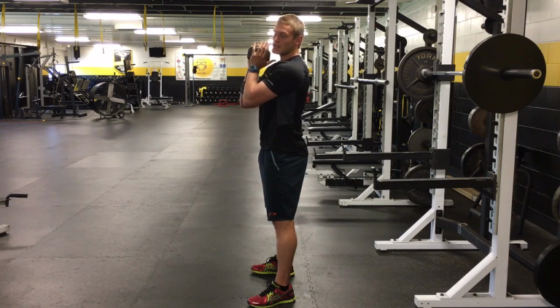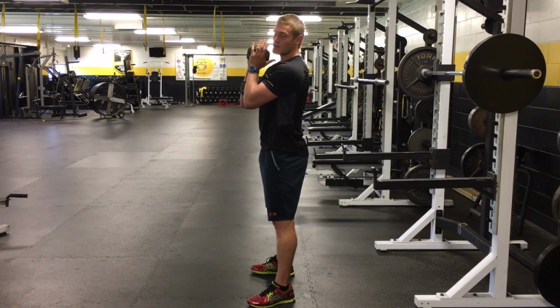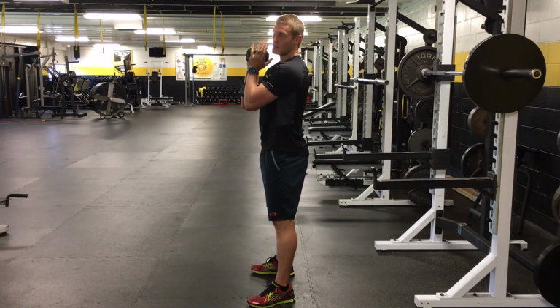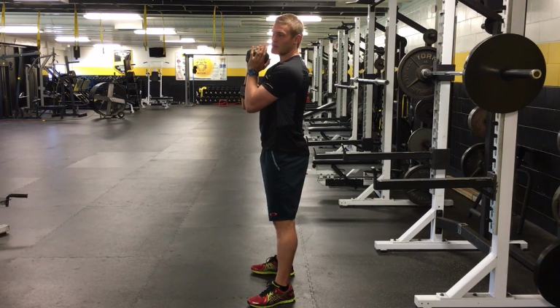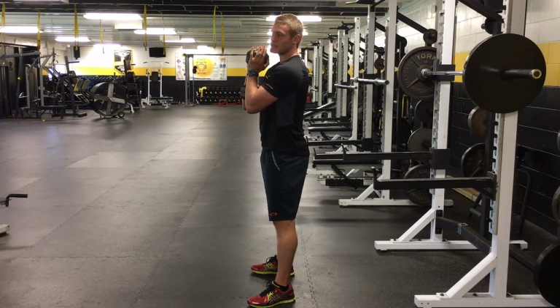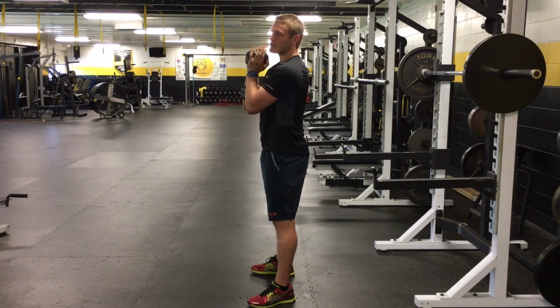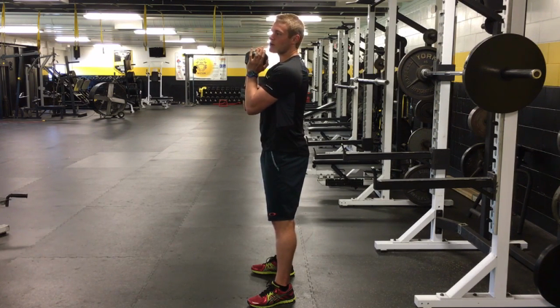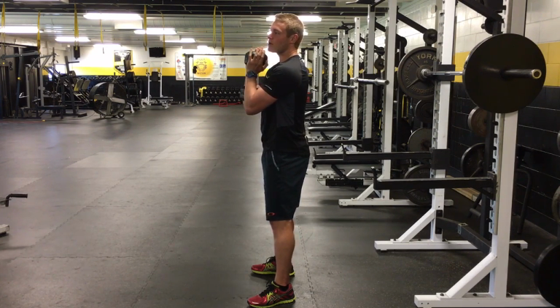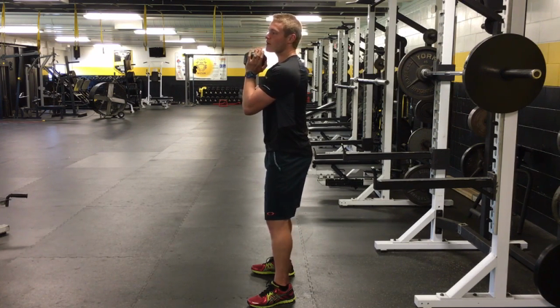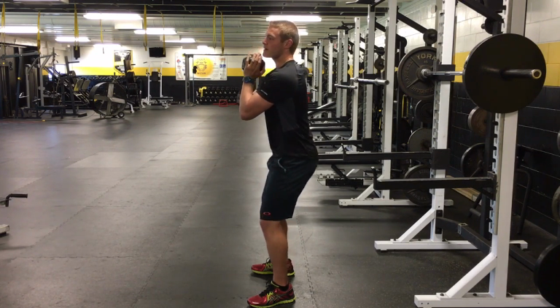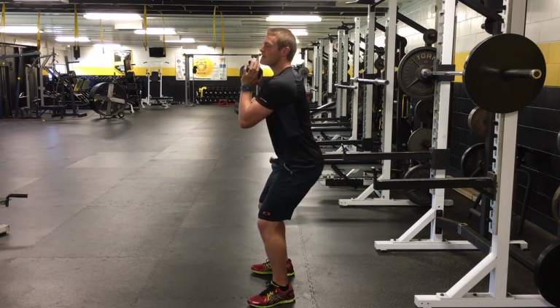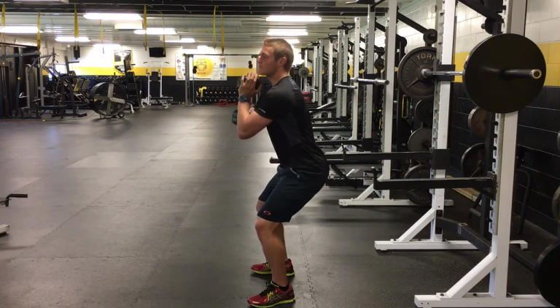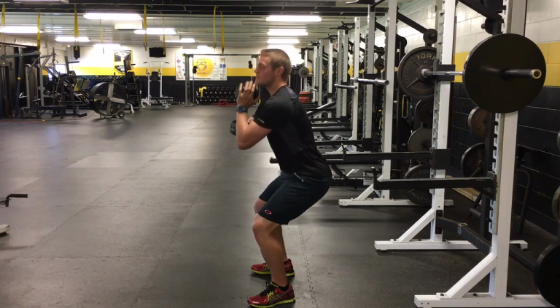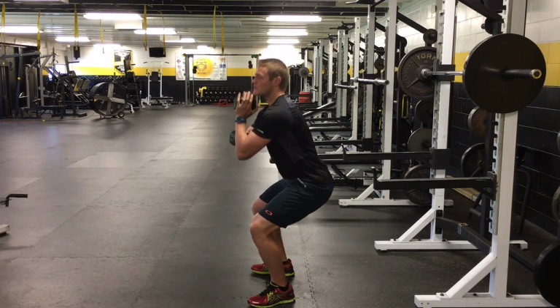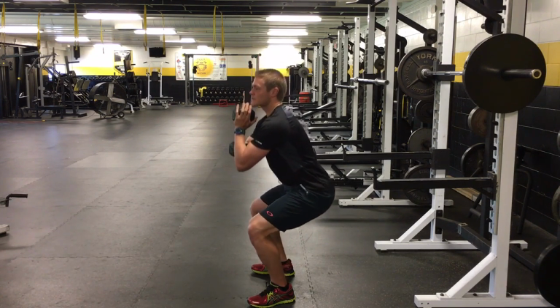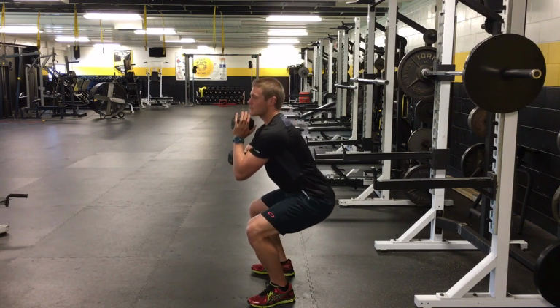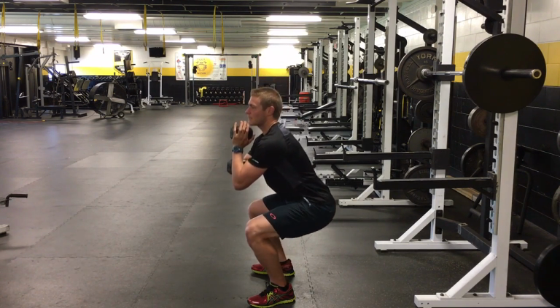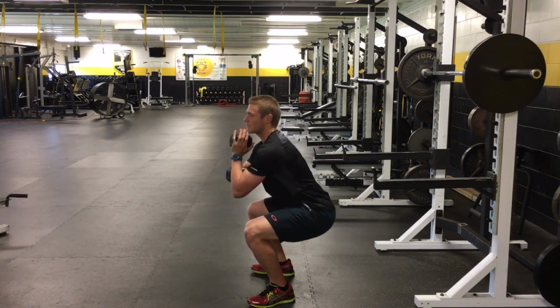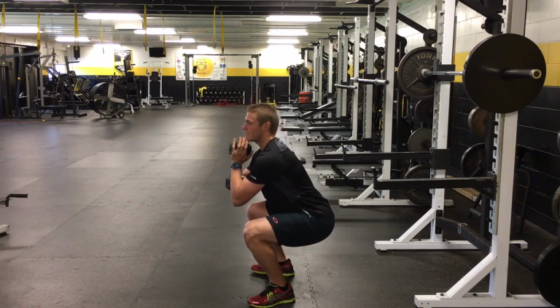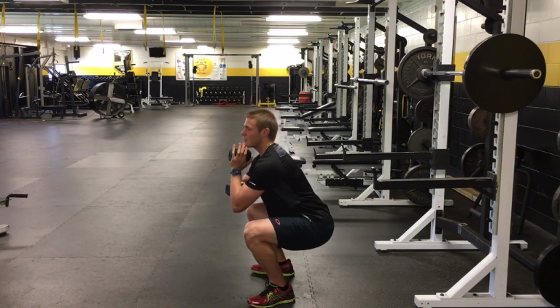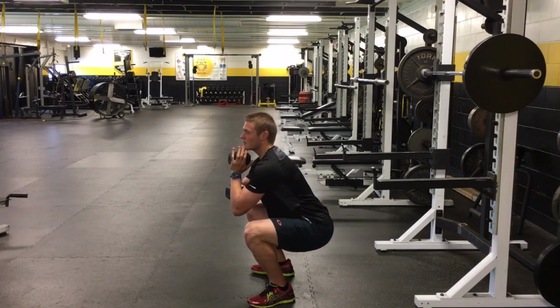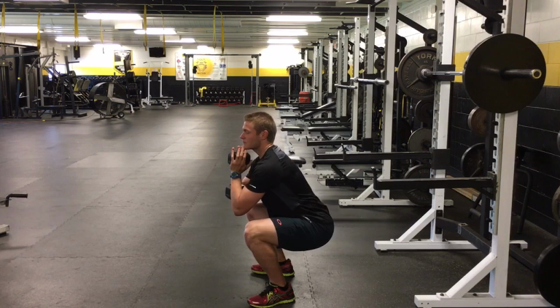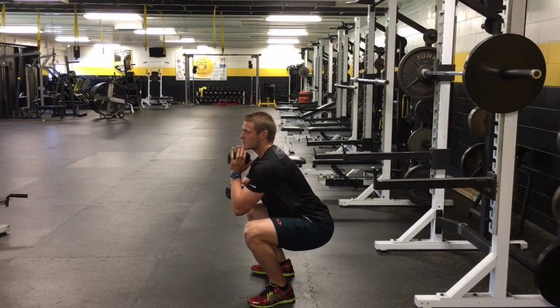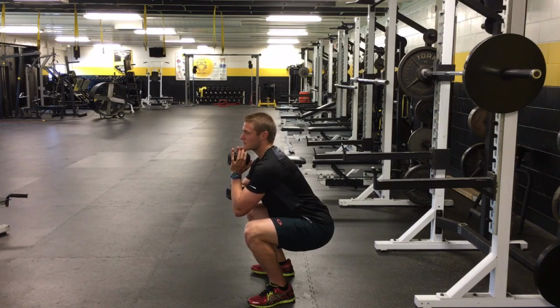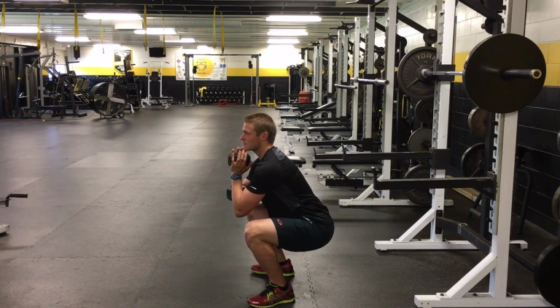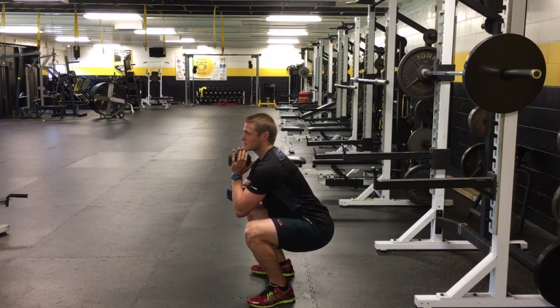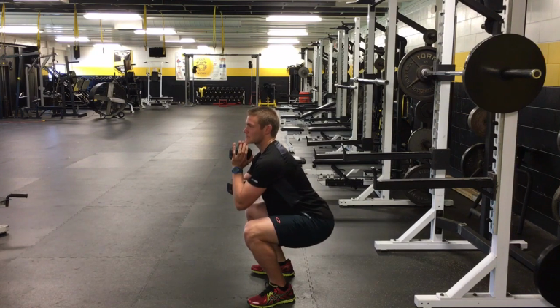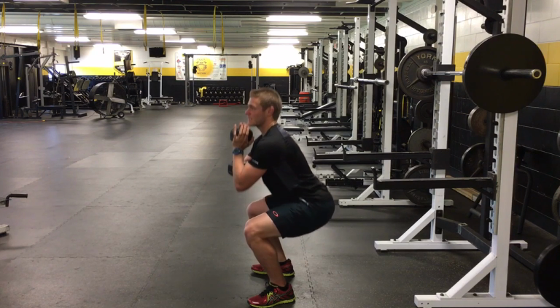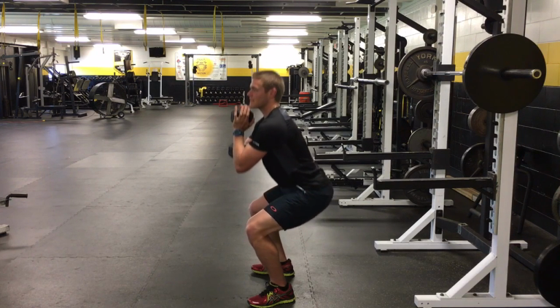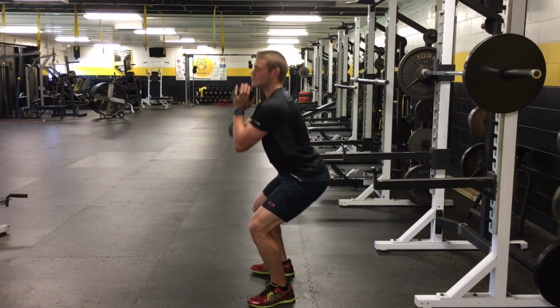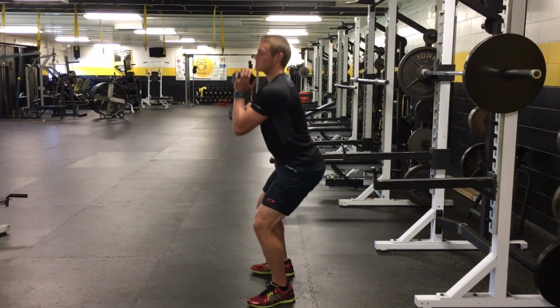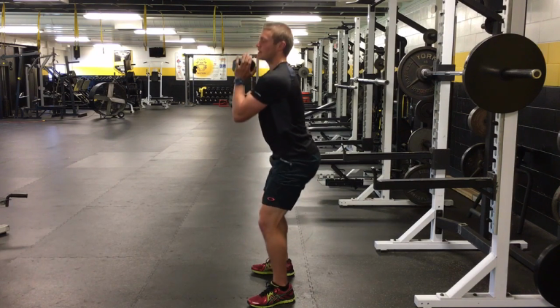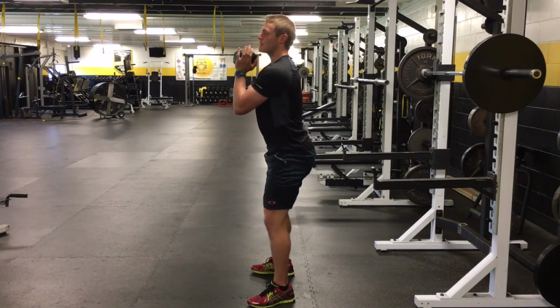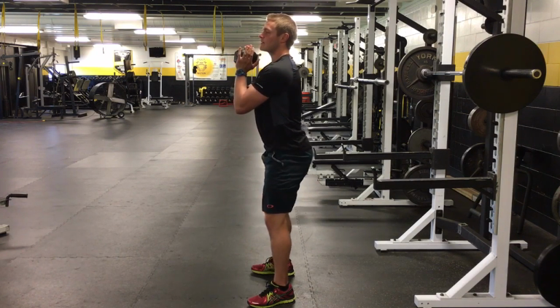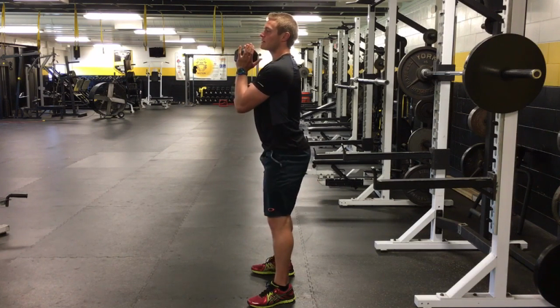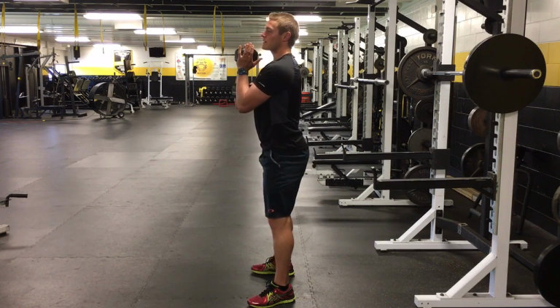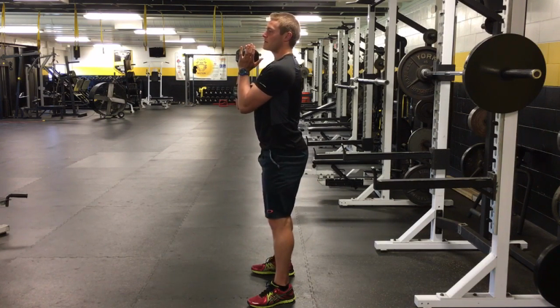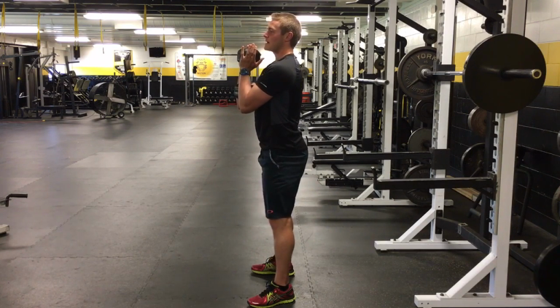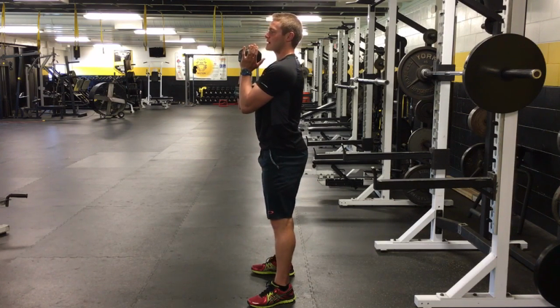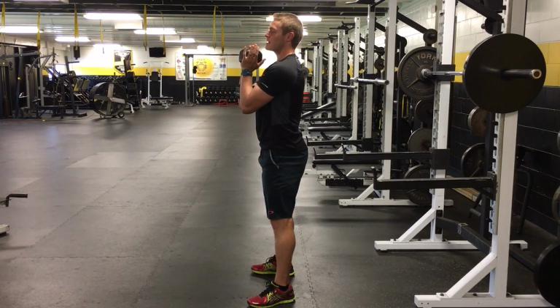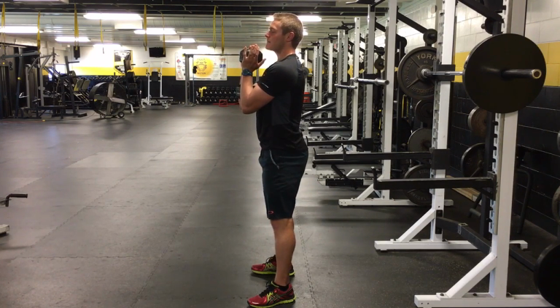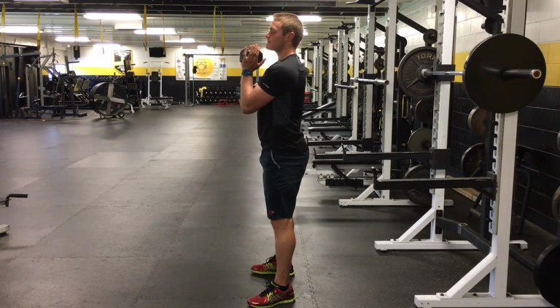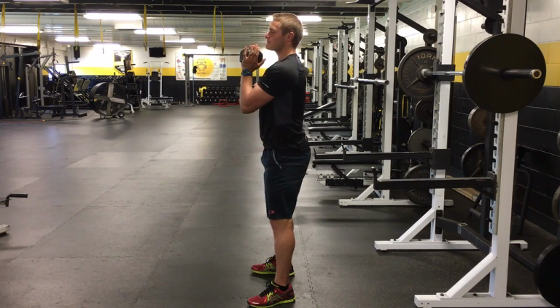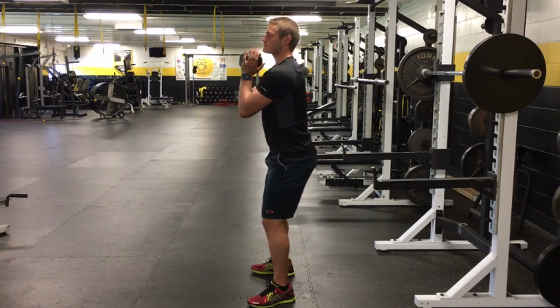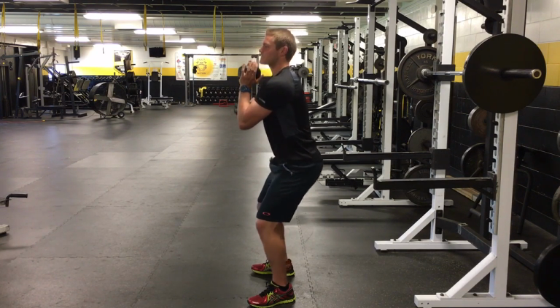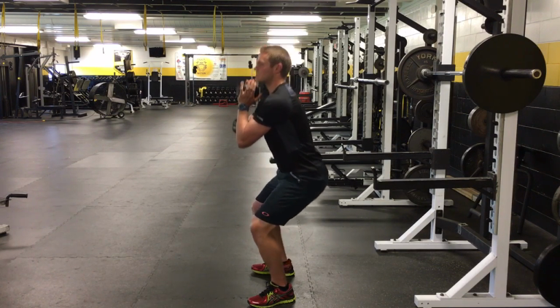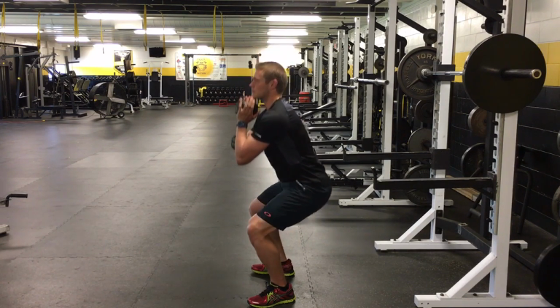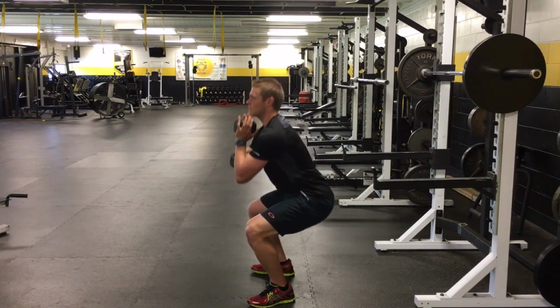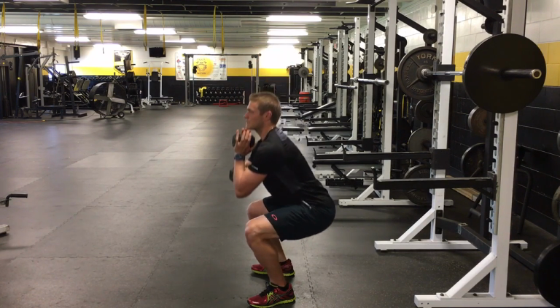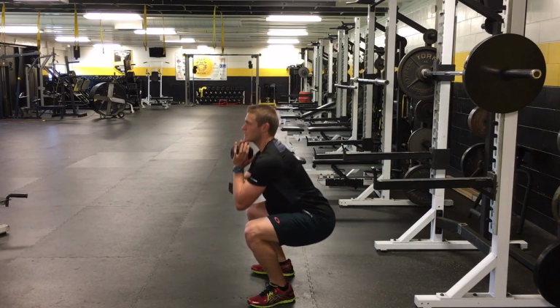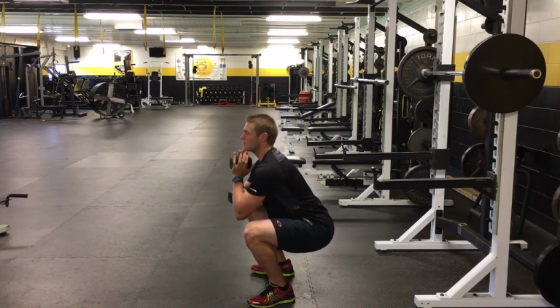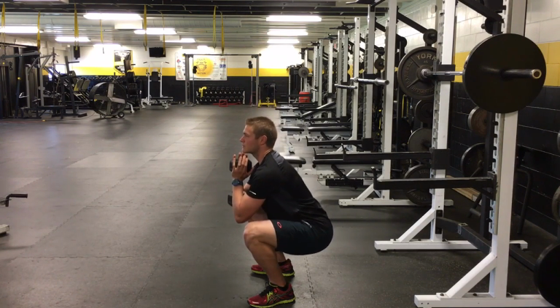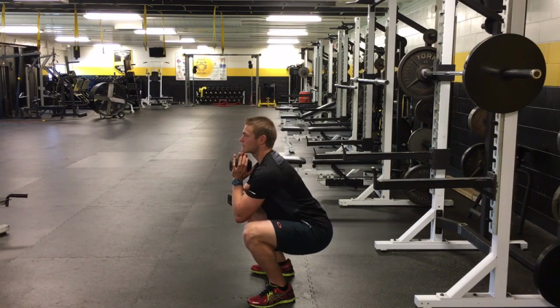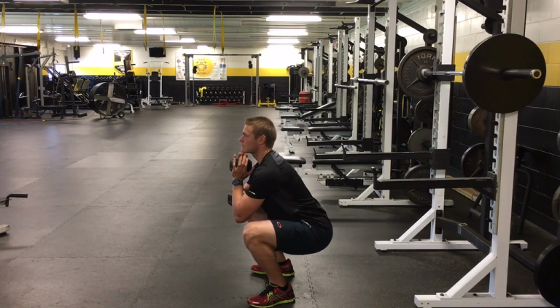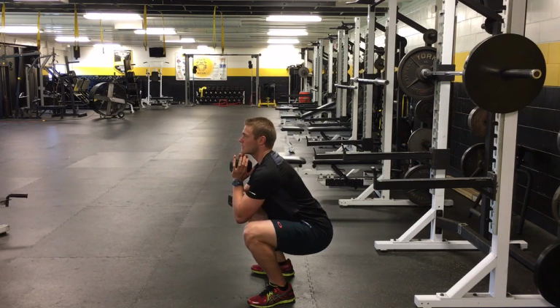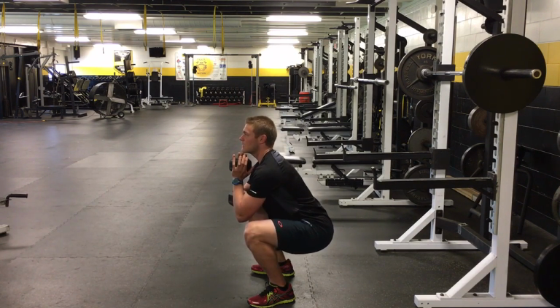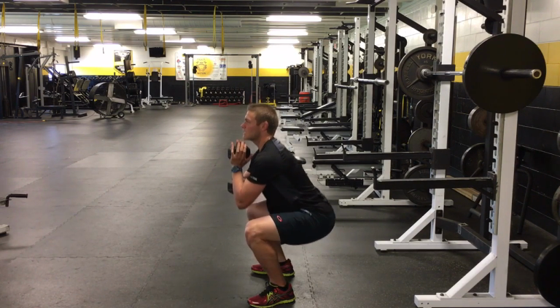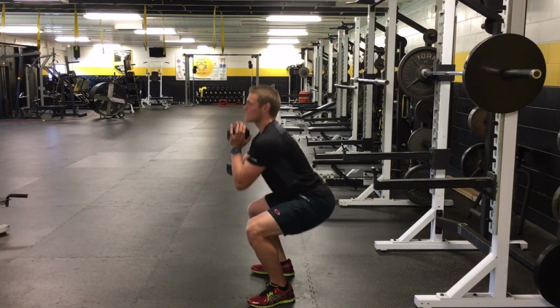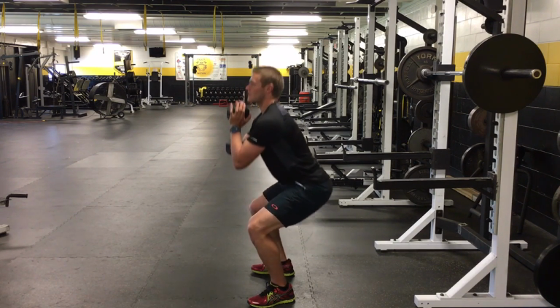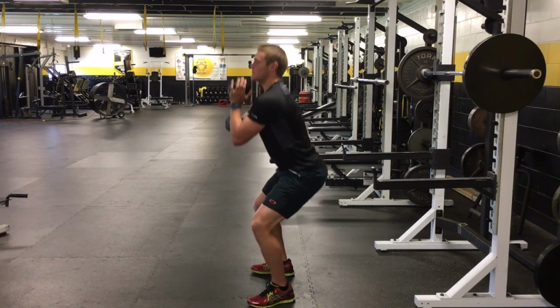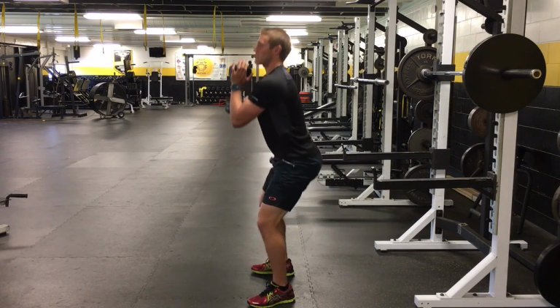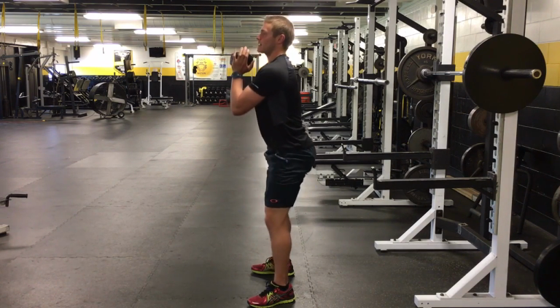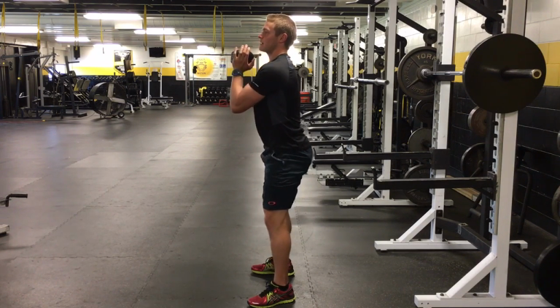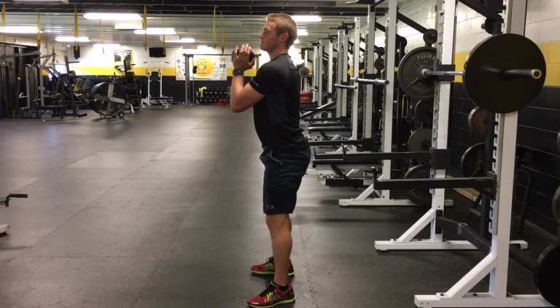You'll brace your core, you'll squat down at least parallel, come back up. You'll squat down, come back up.